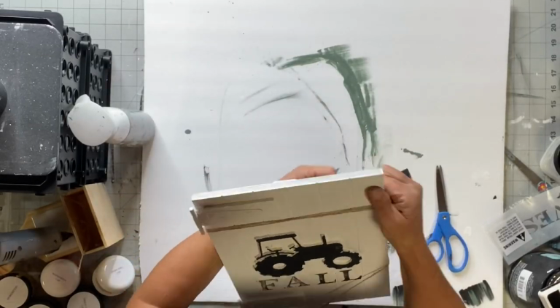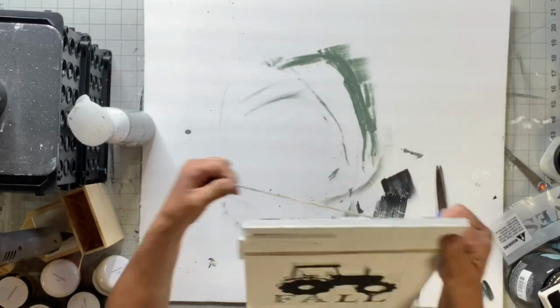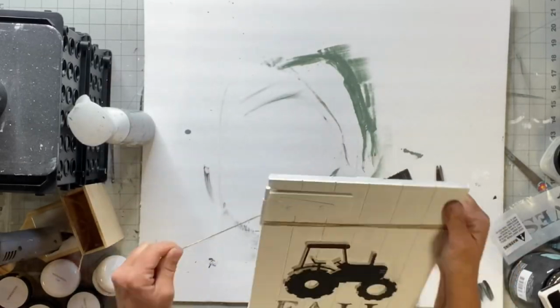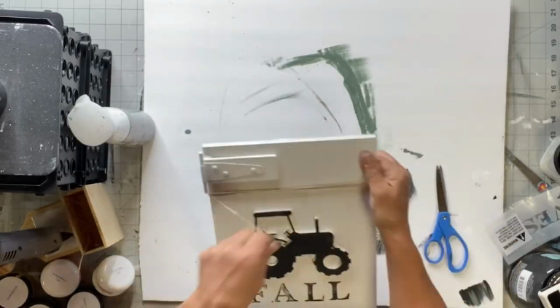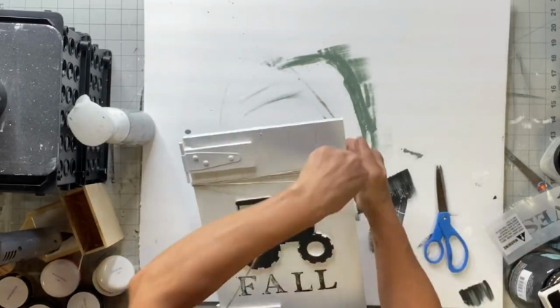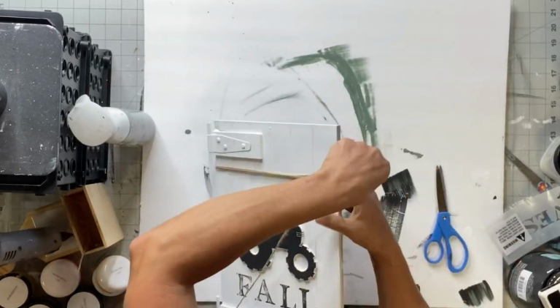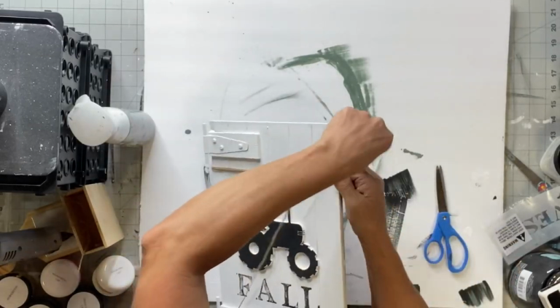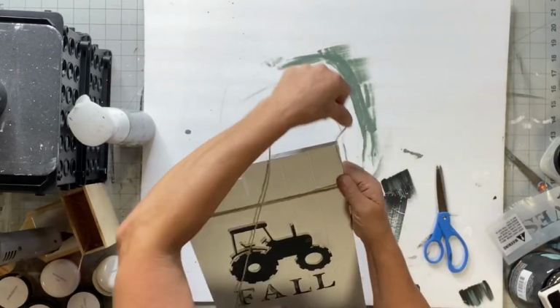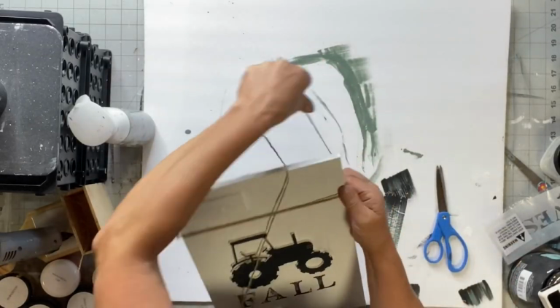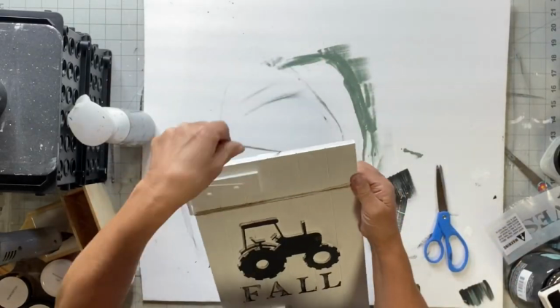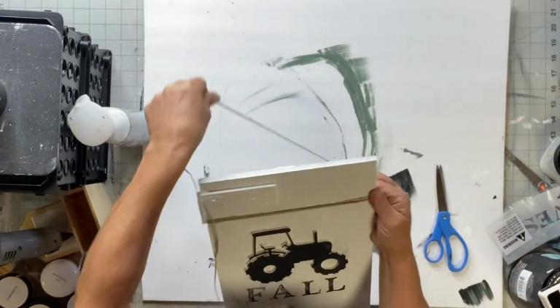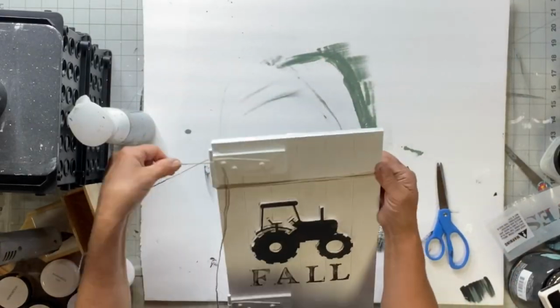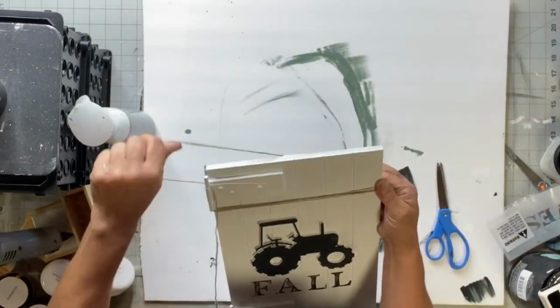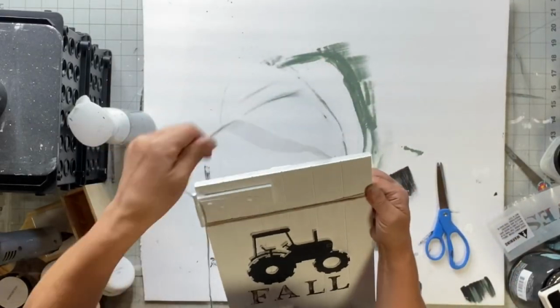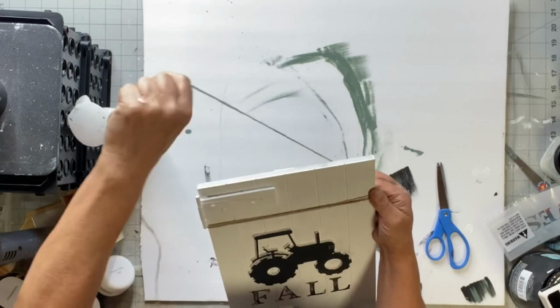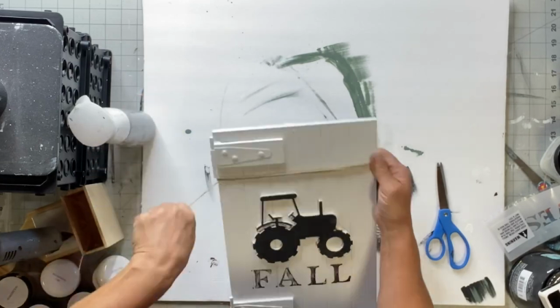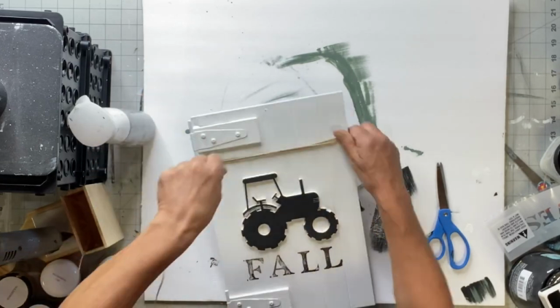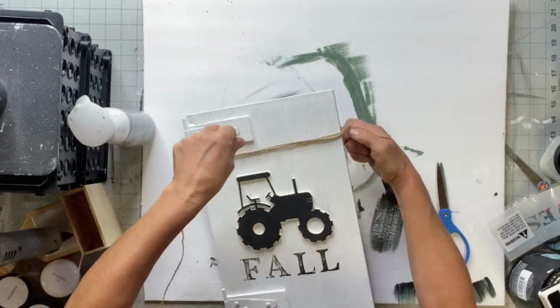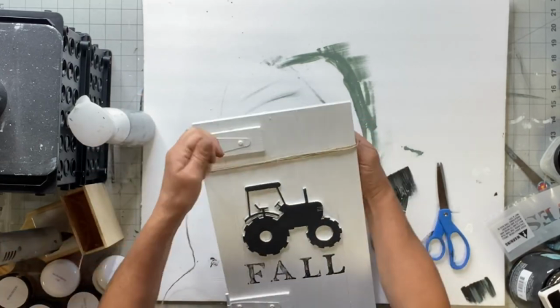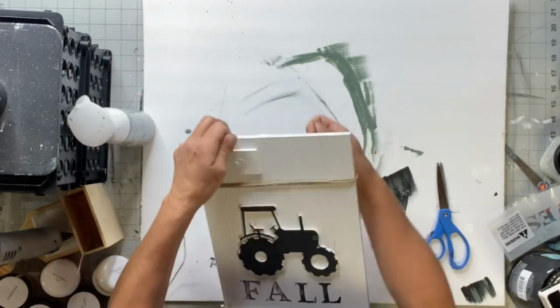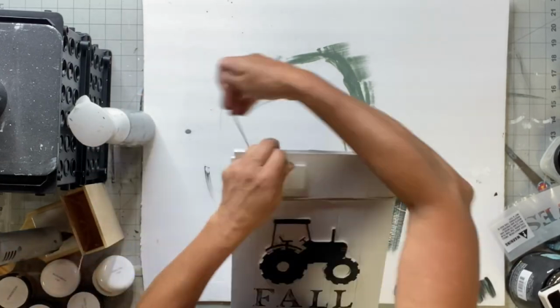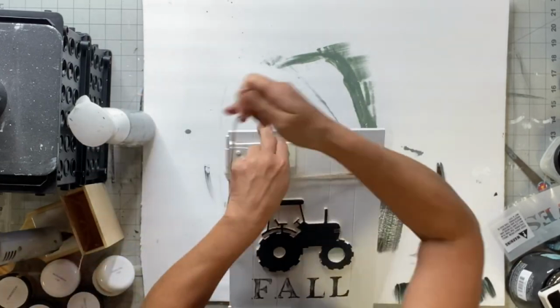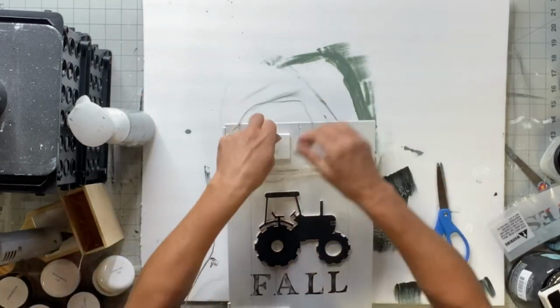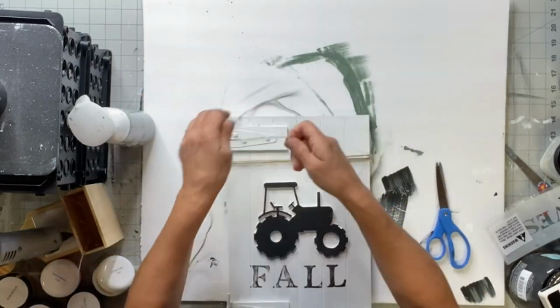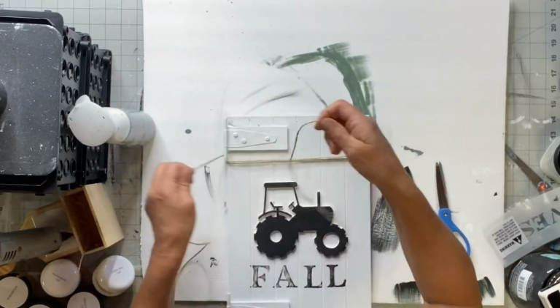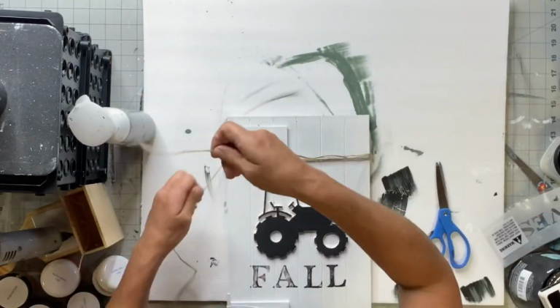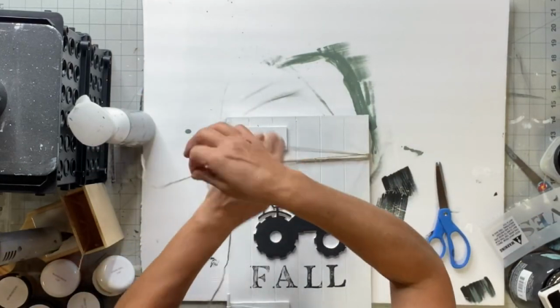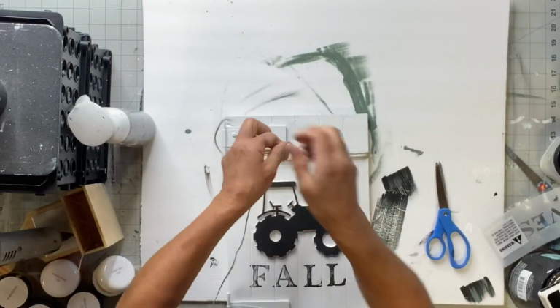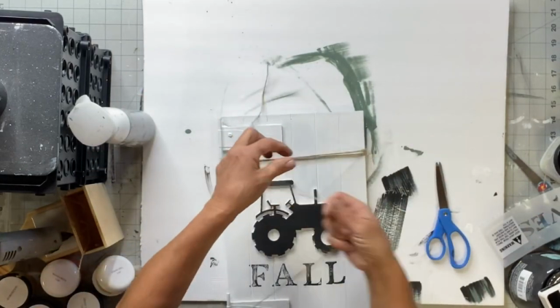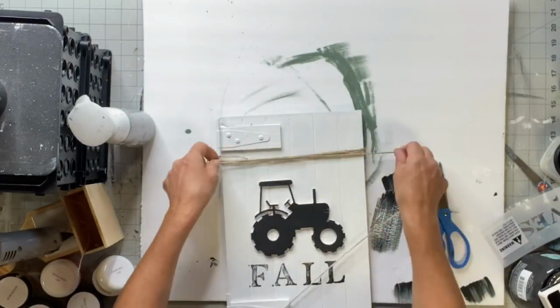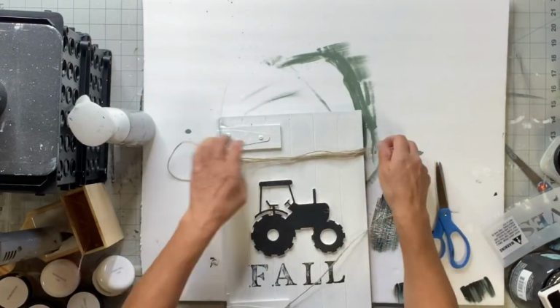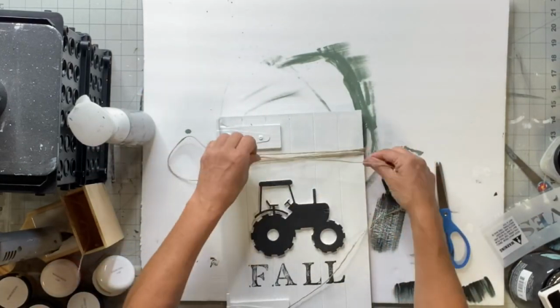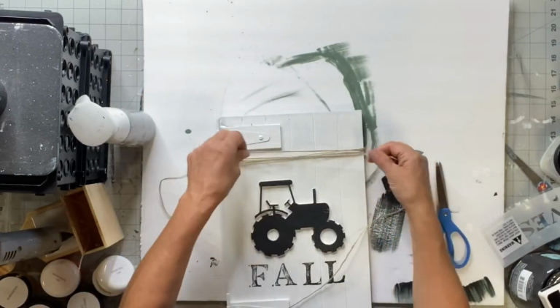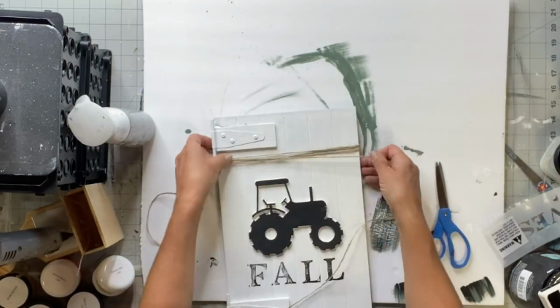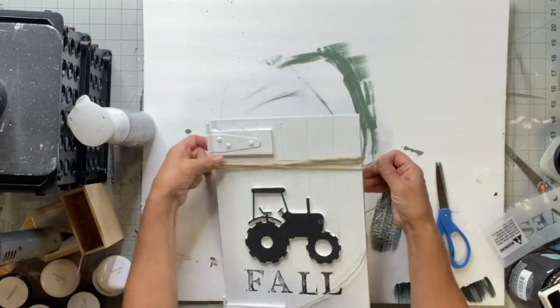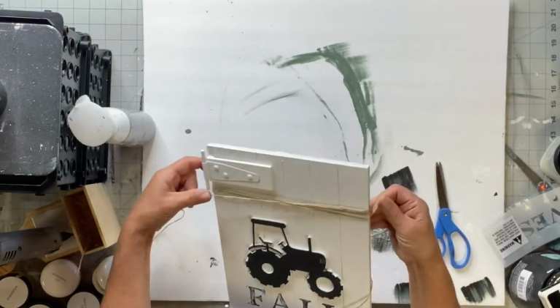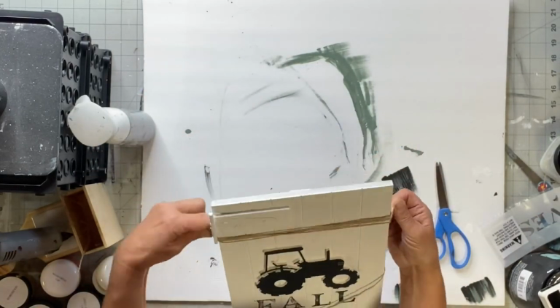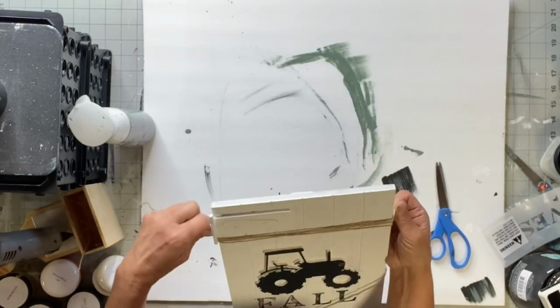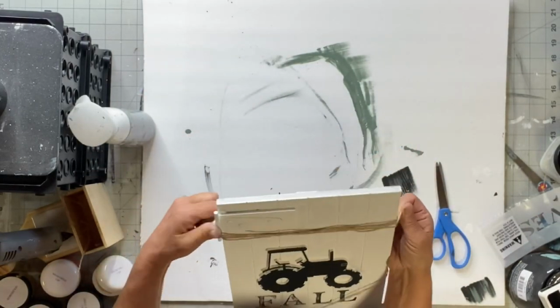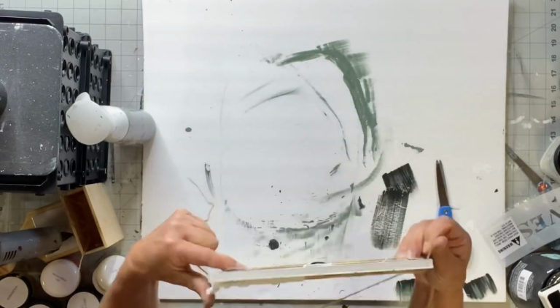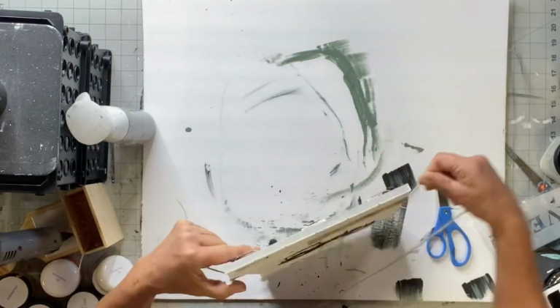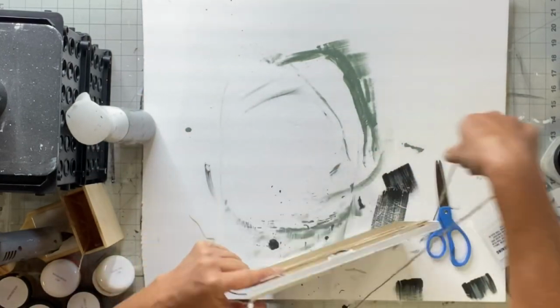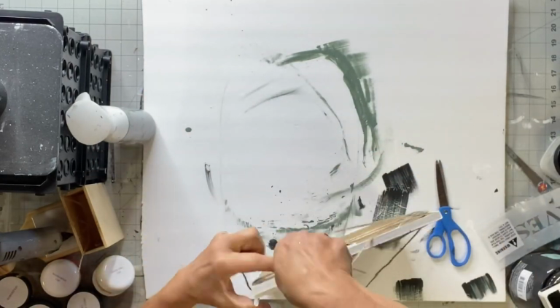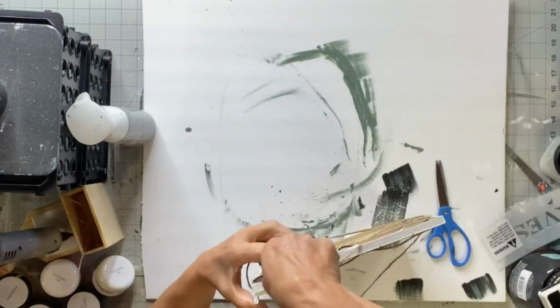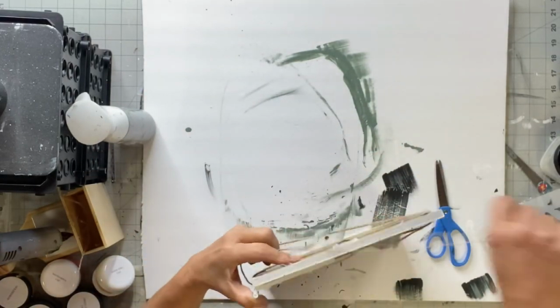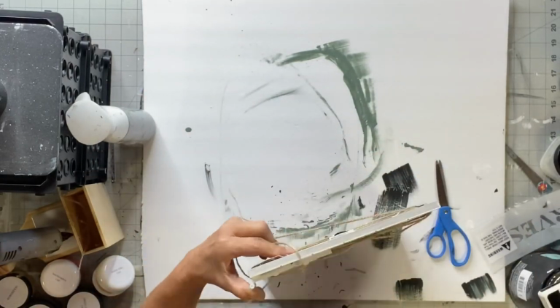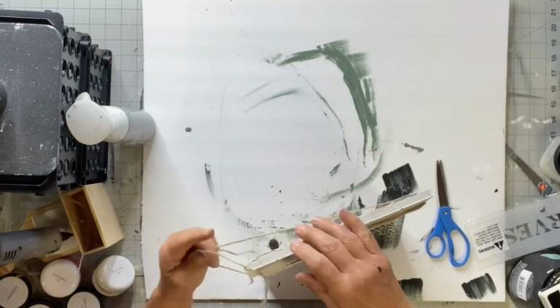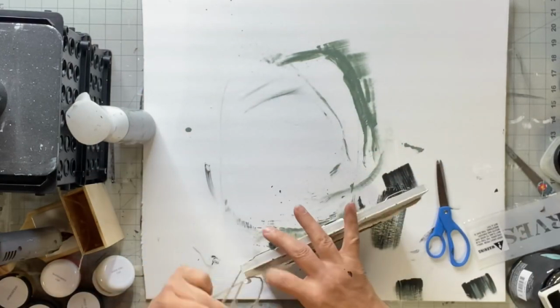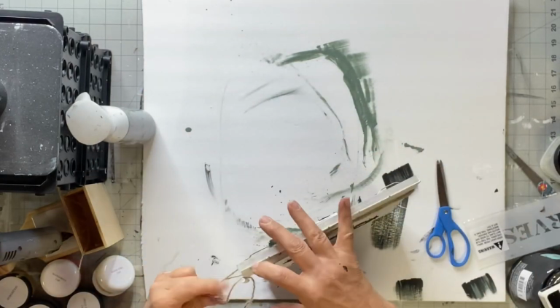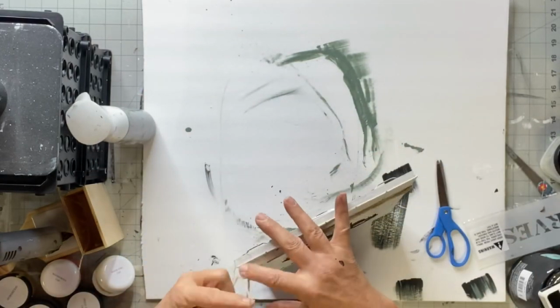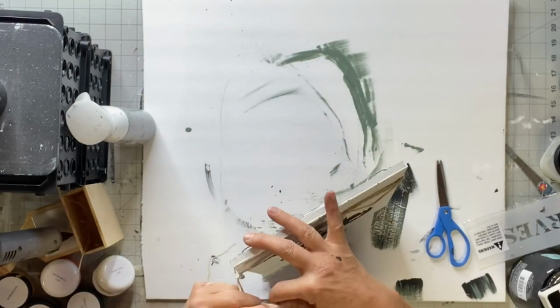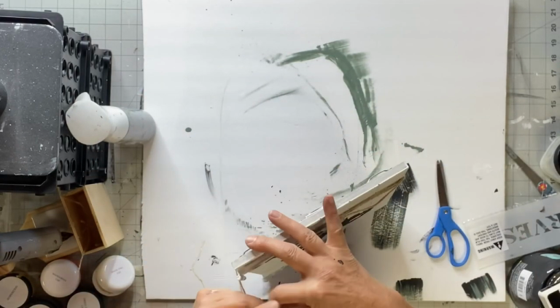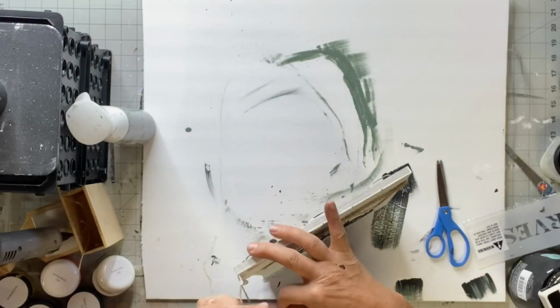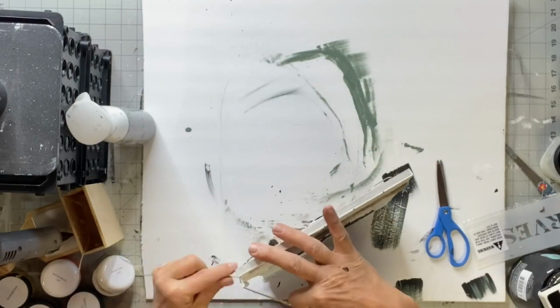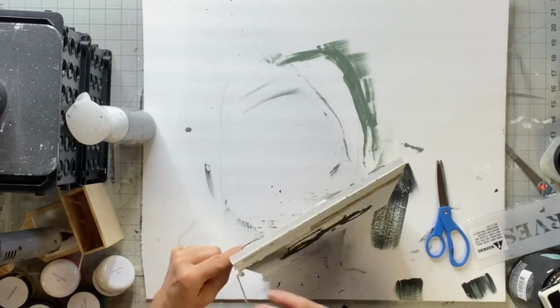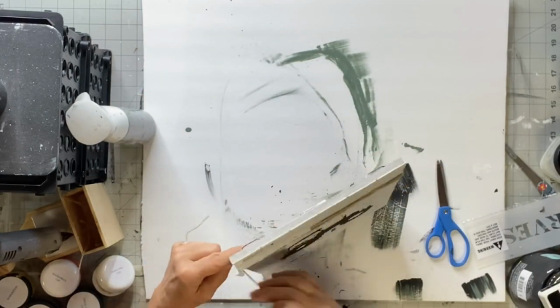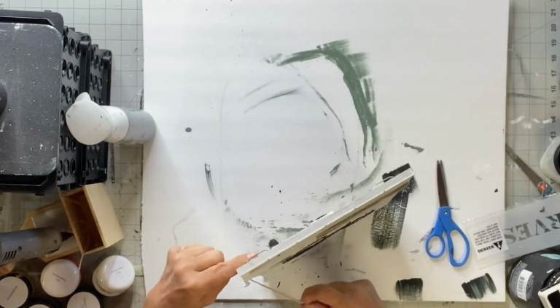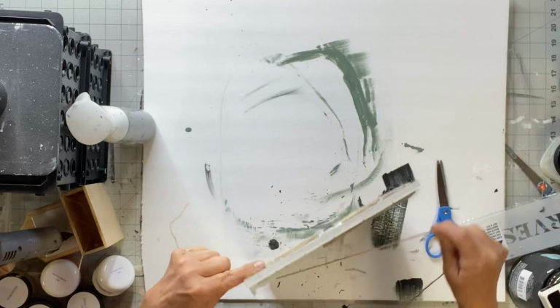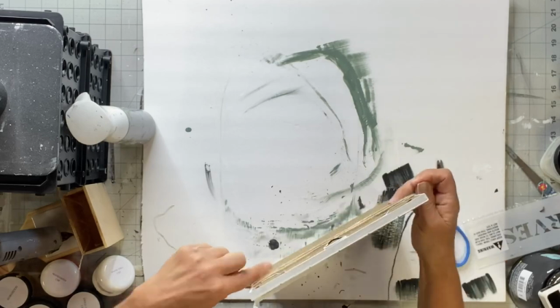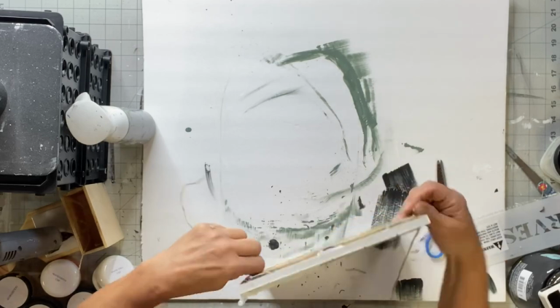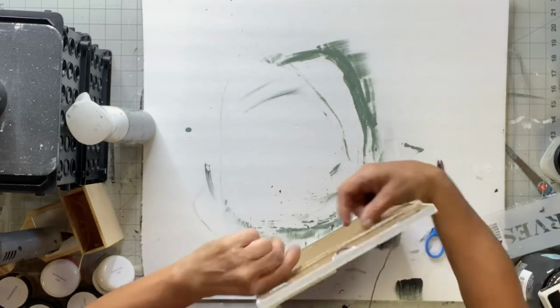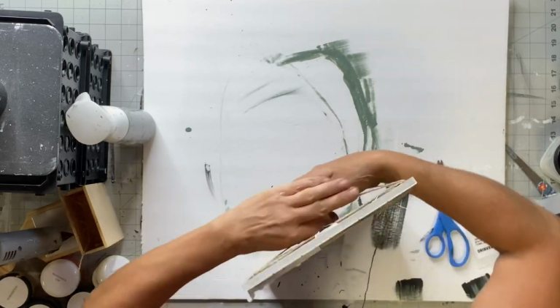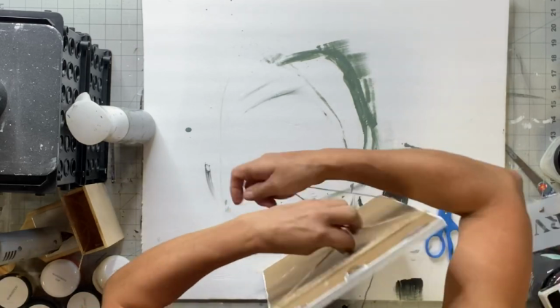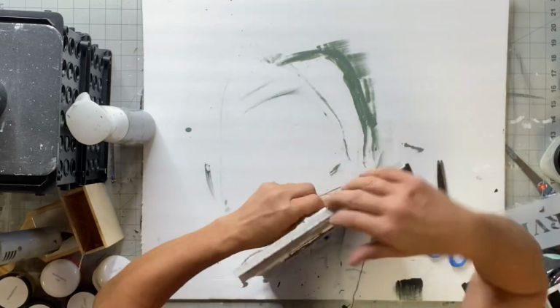I'm going to wrap some jute around the top of this board. I wrapped it around several times and tied a knot.